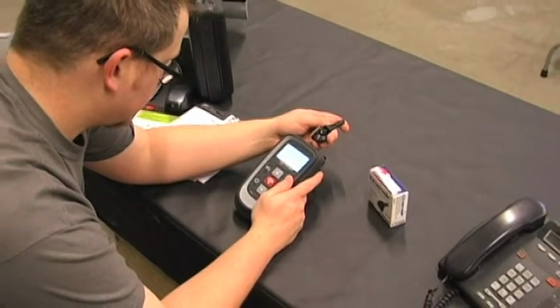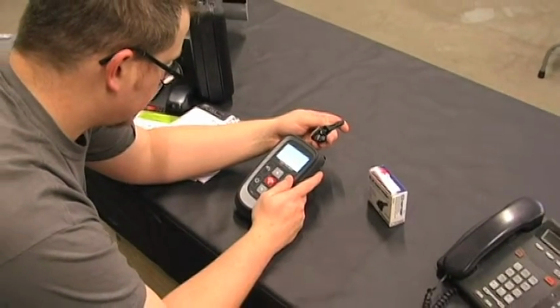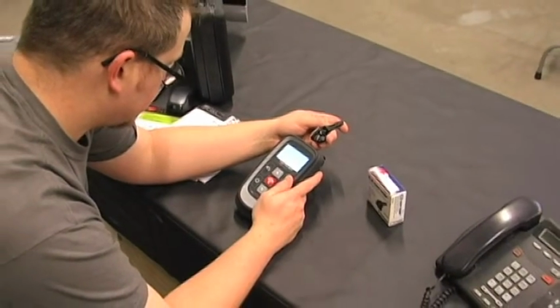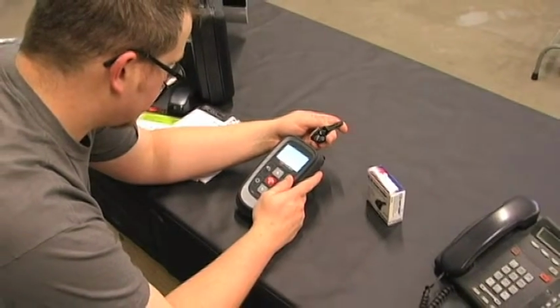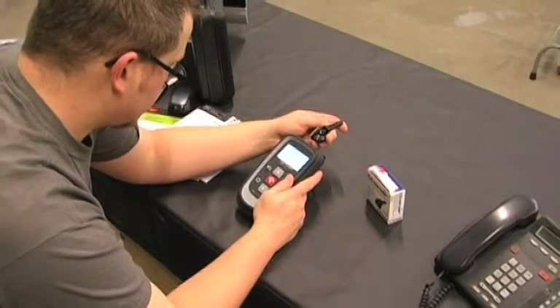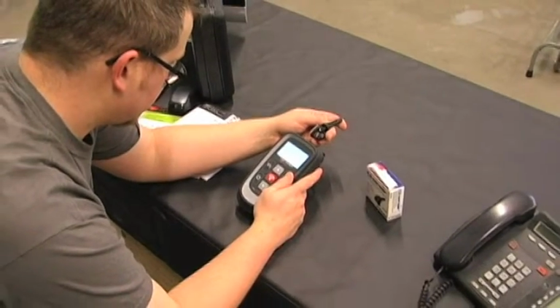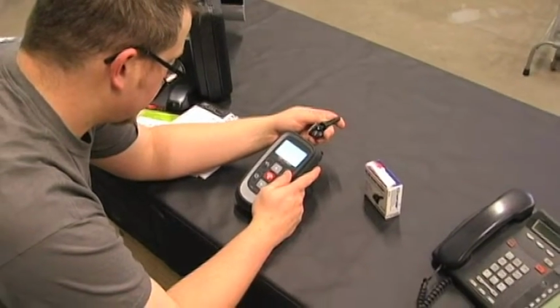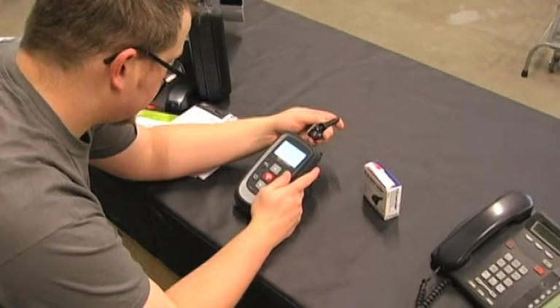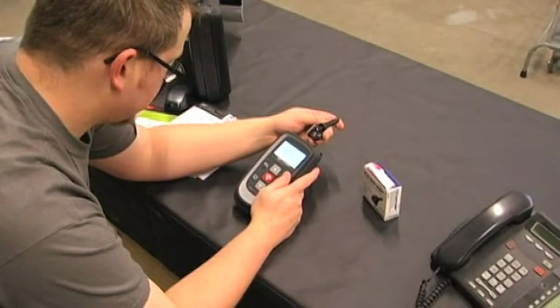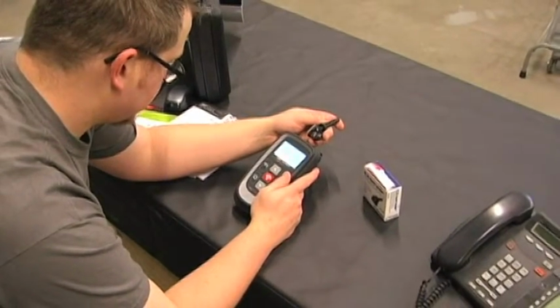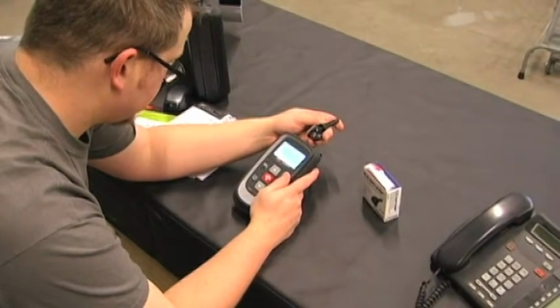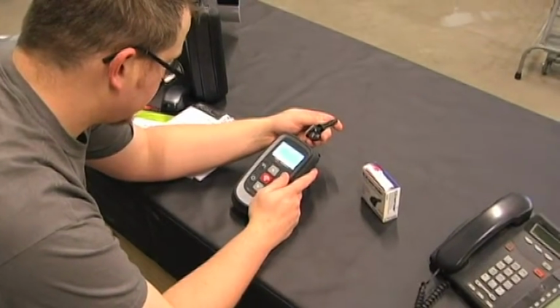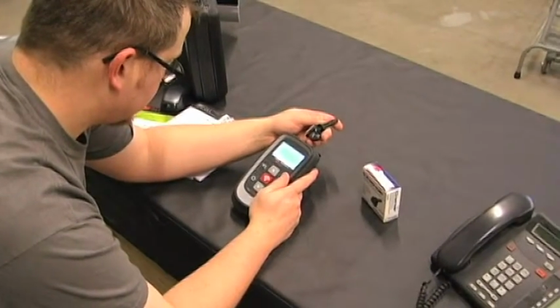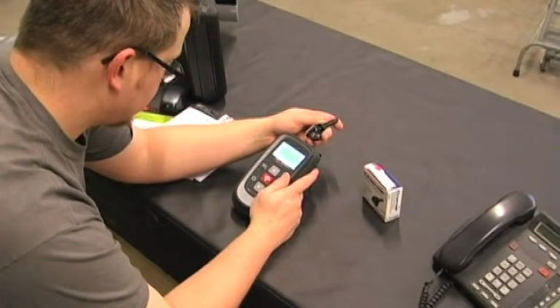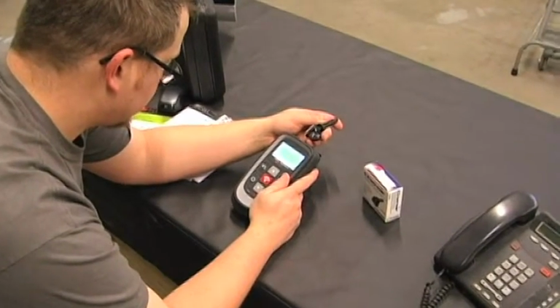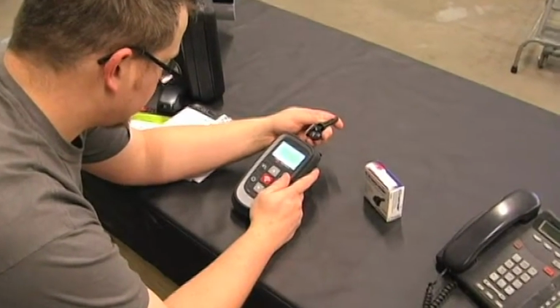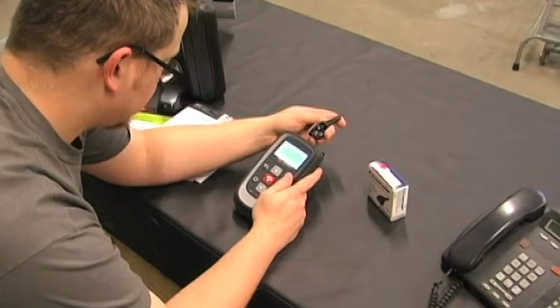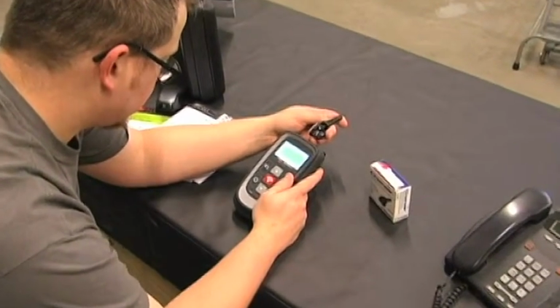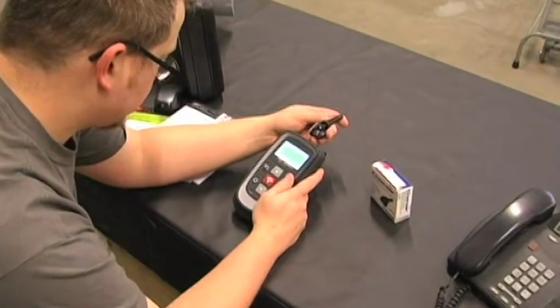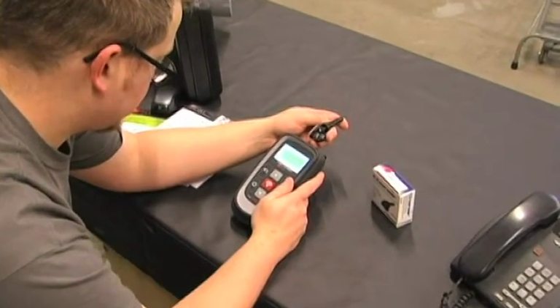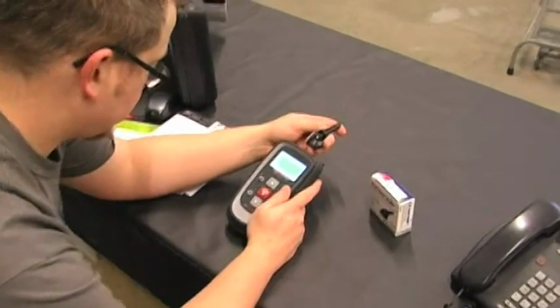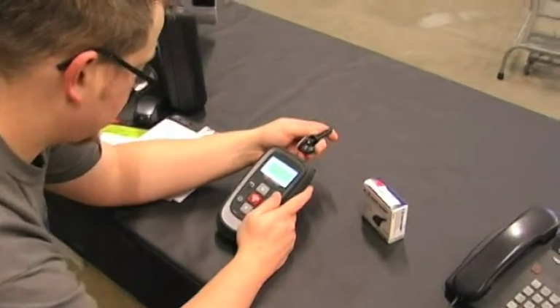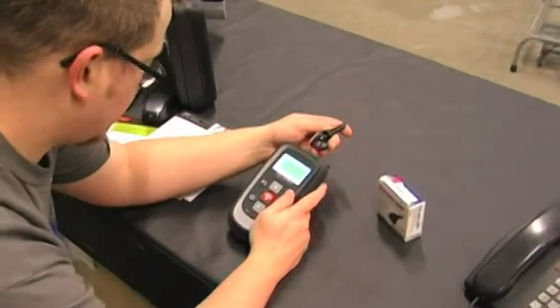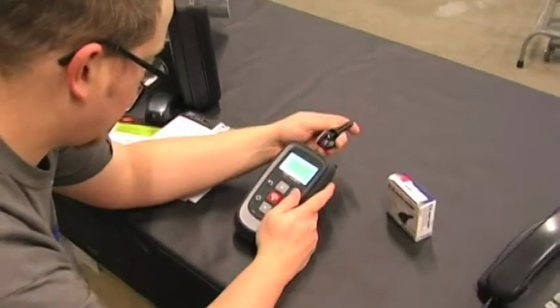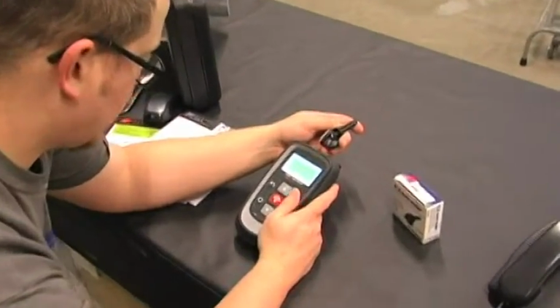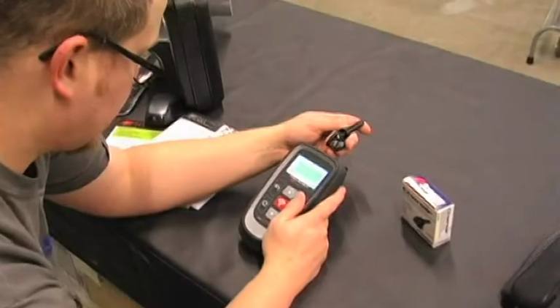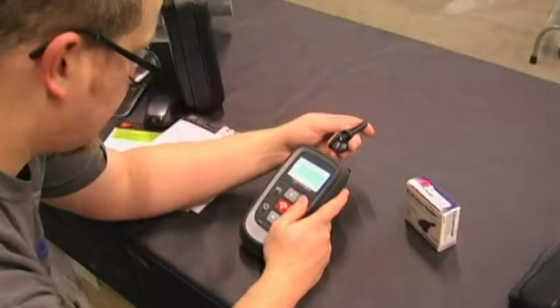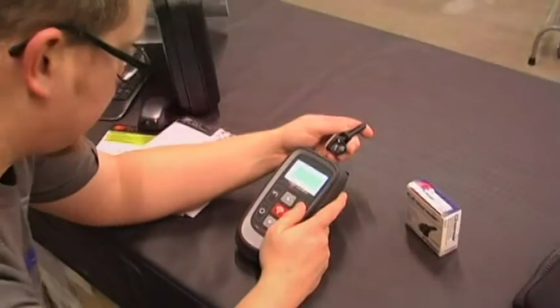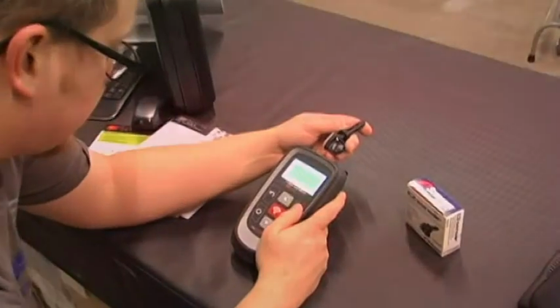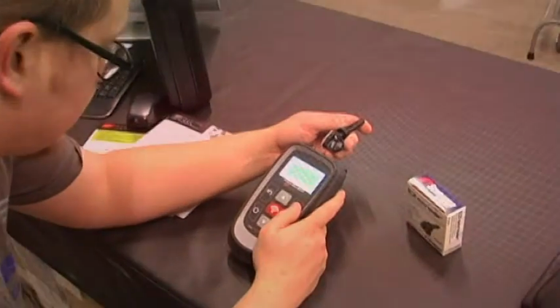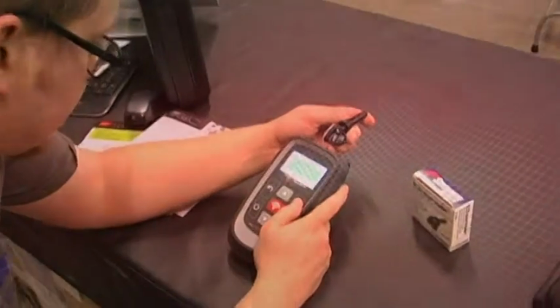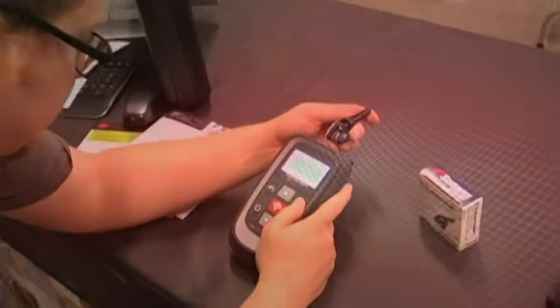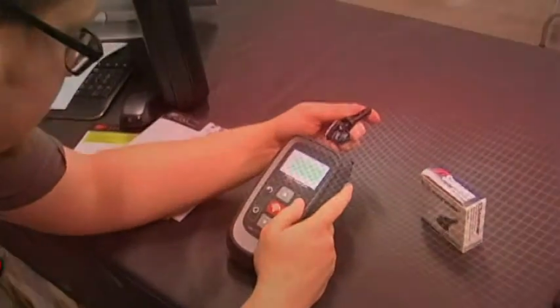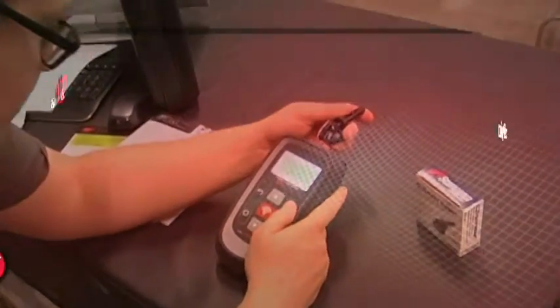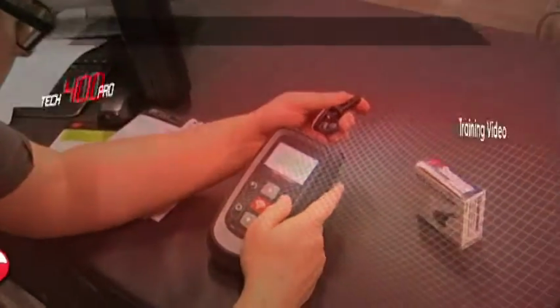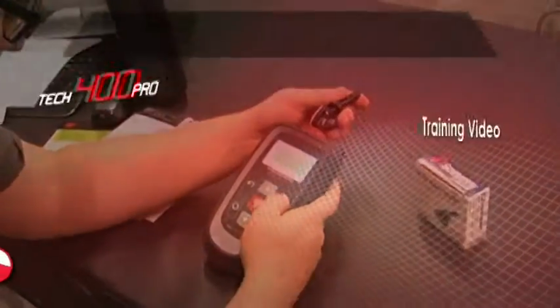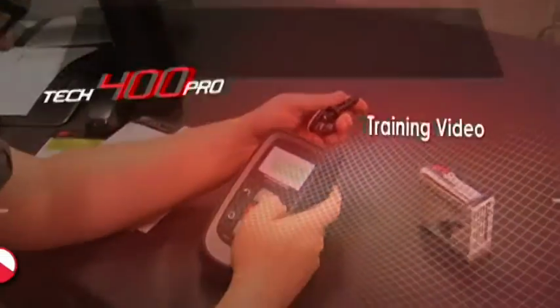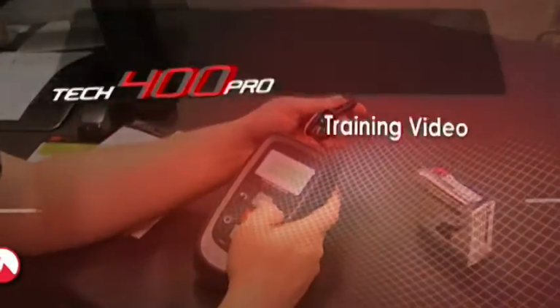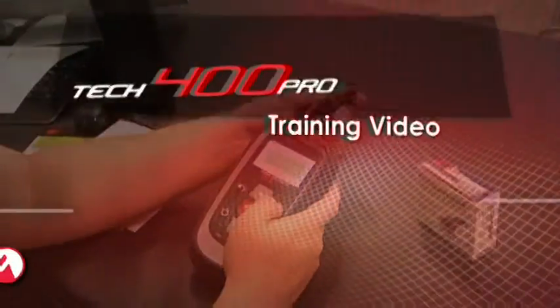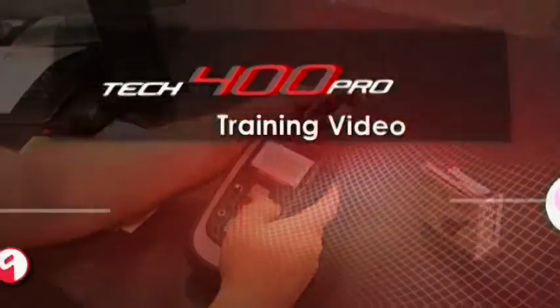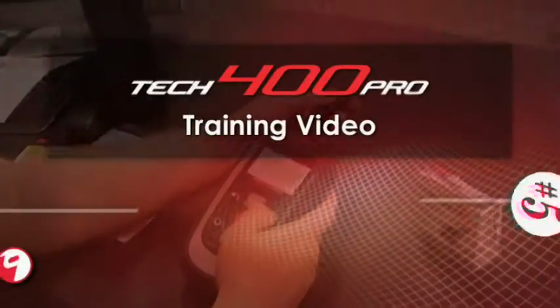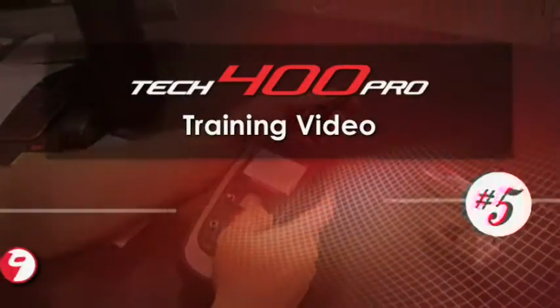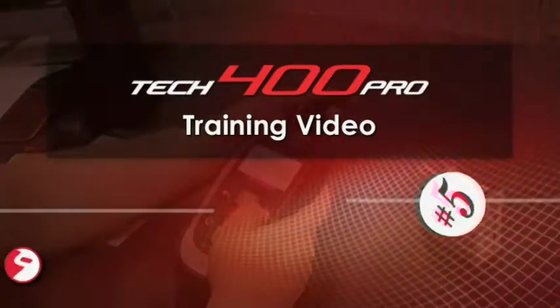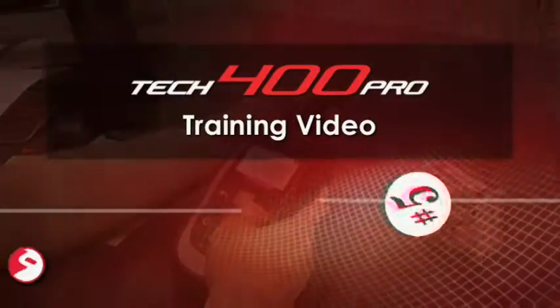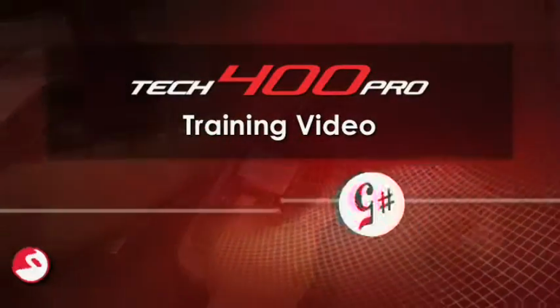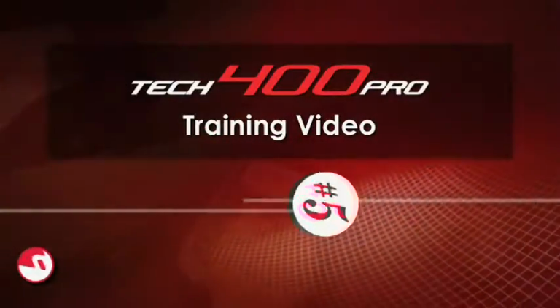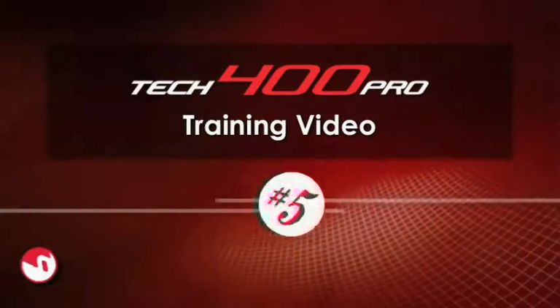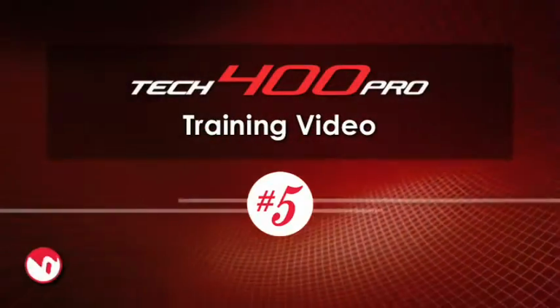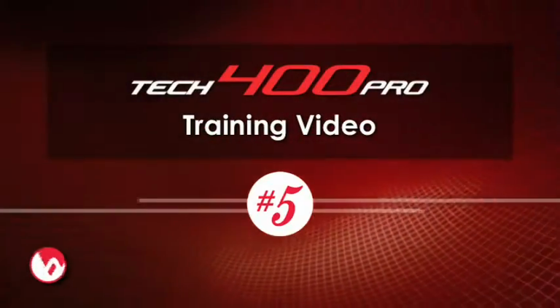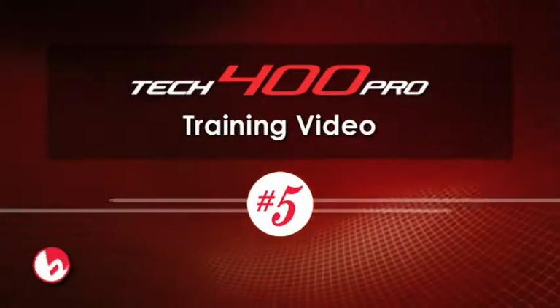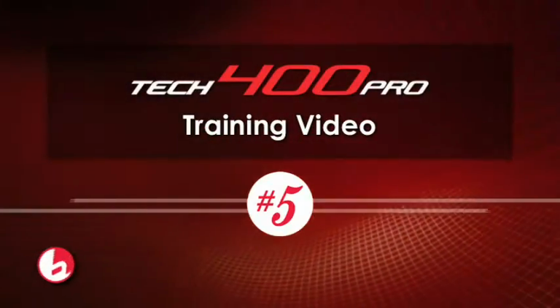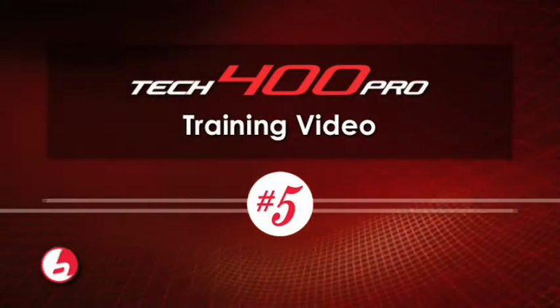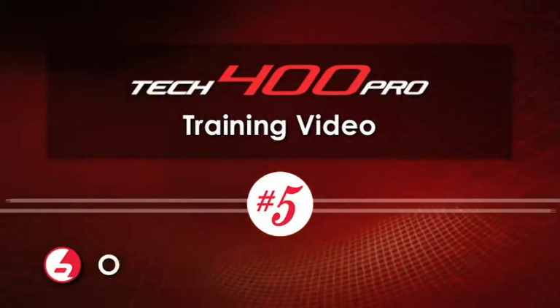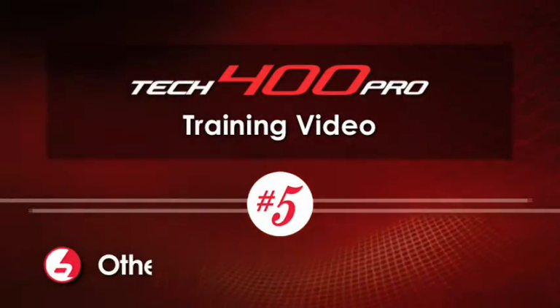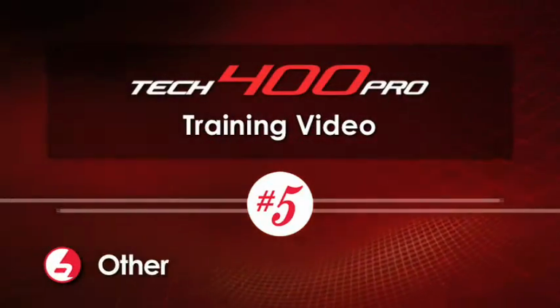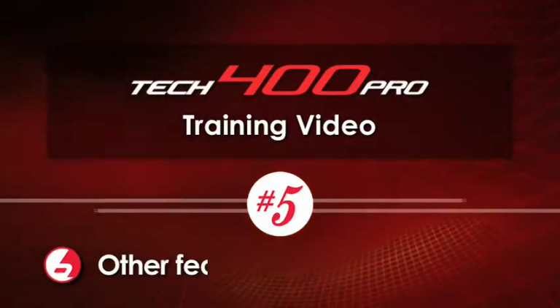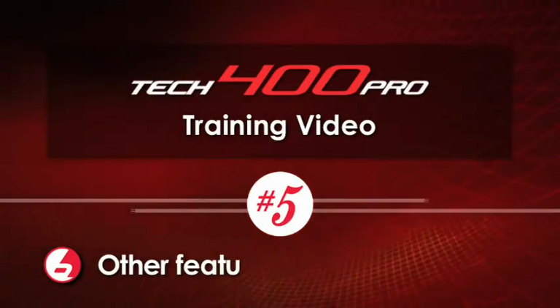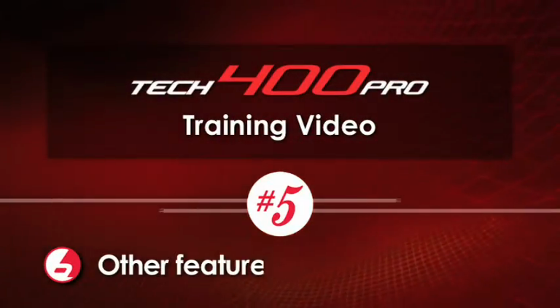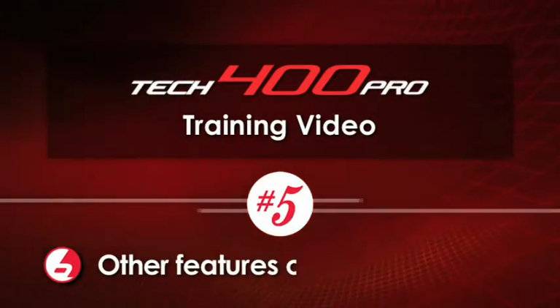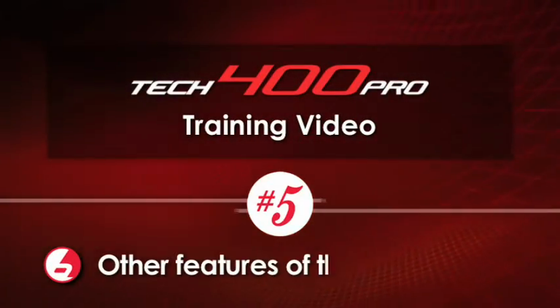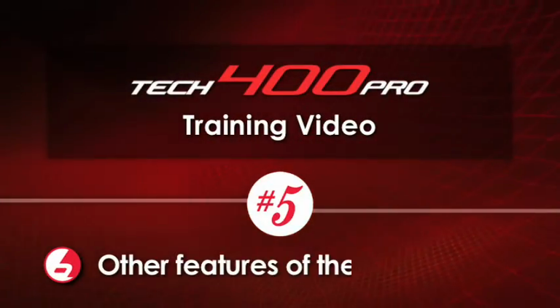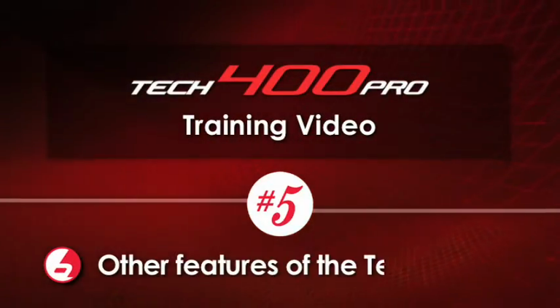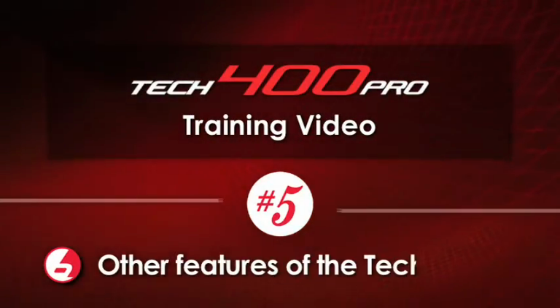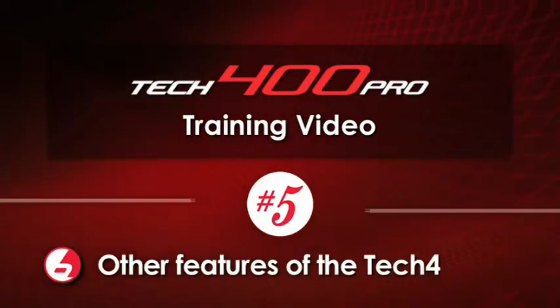As you can see, using the Easy Sensor with your Tech 400 Pro is easy to do. You now have replacement sensors ready to fit to the vehicle. The next video will cover other features of the Tech 400 Pro.